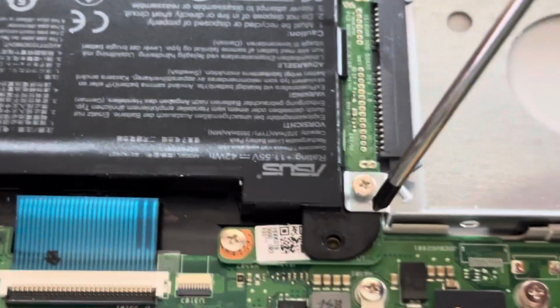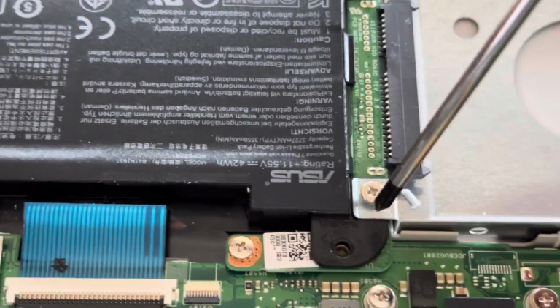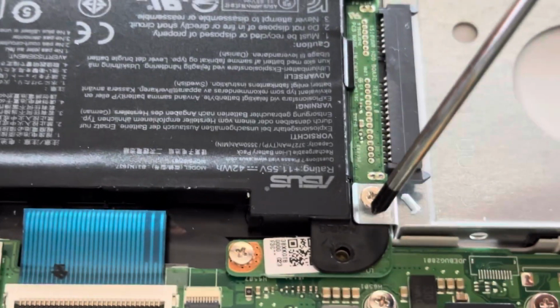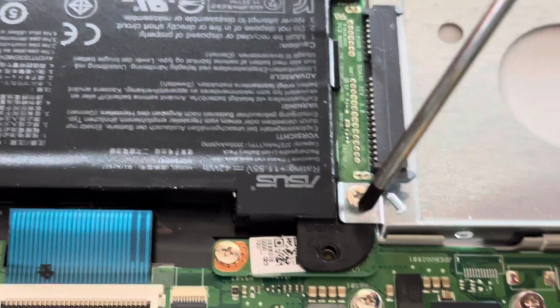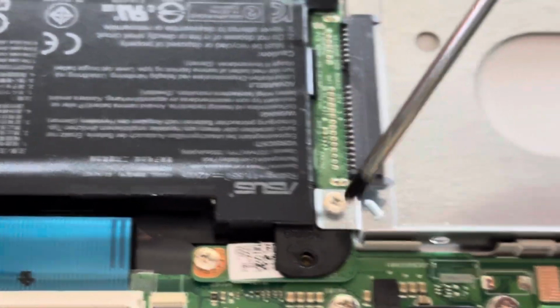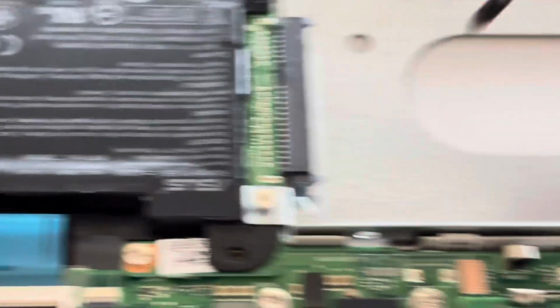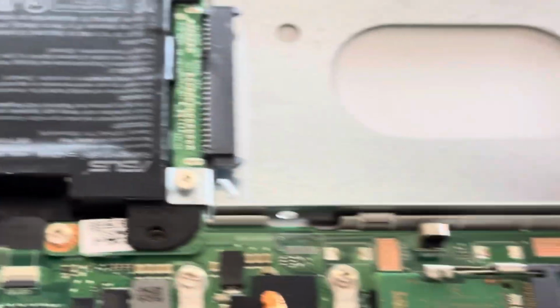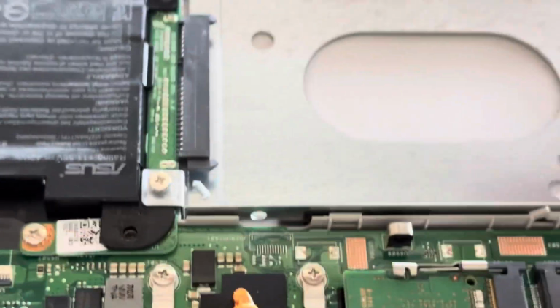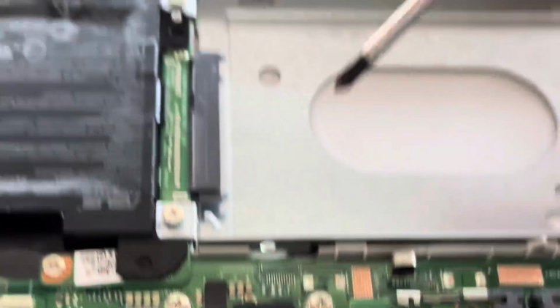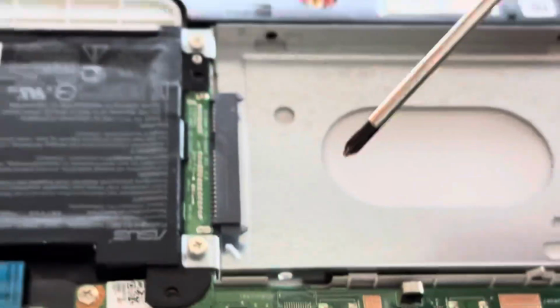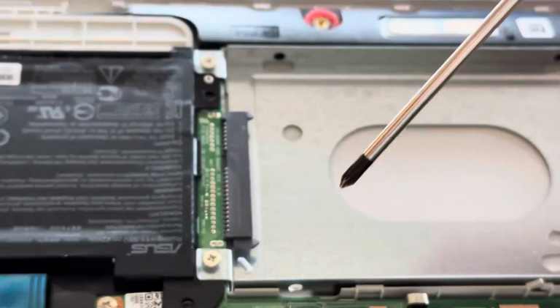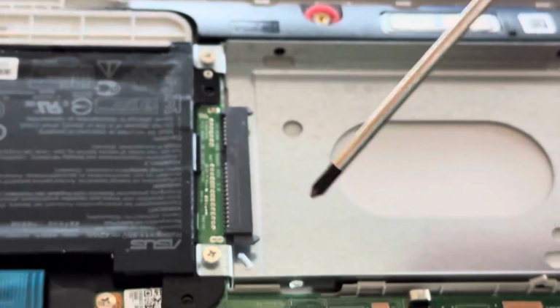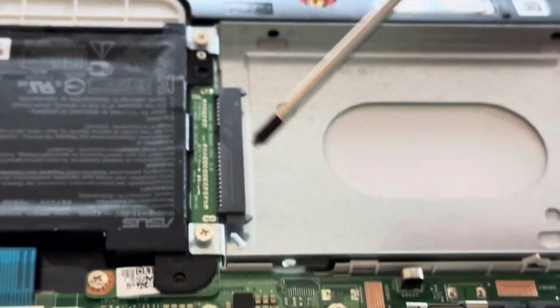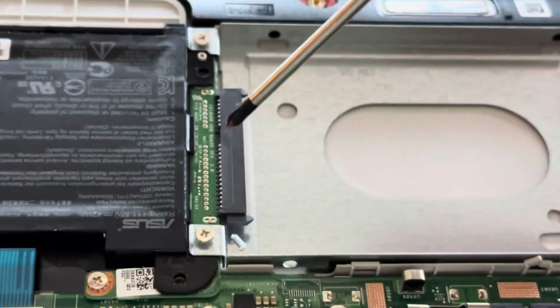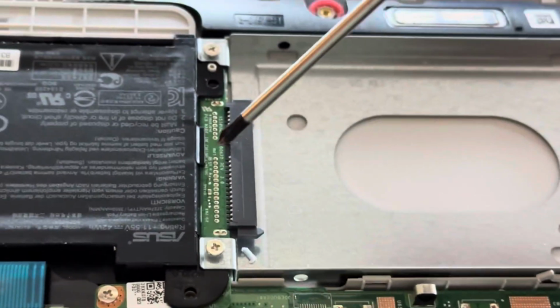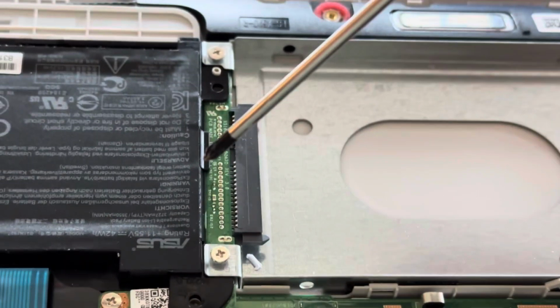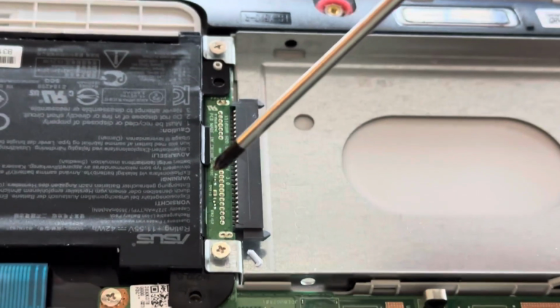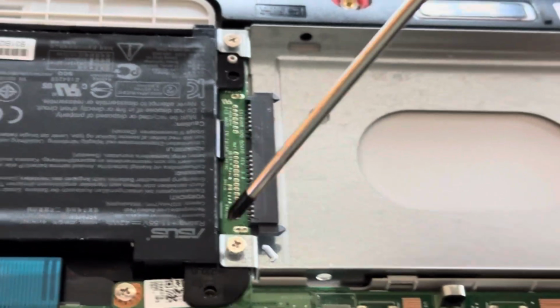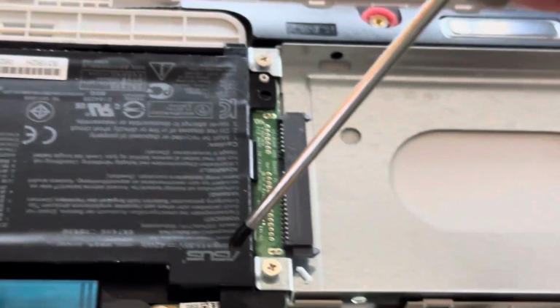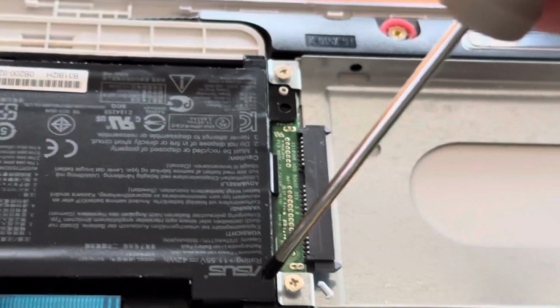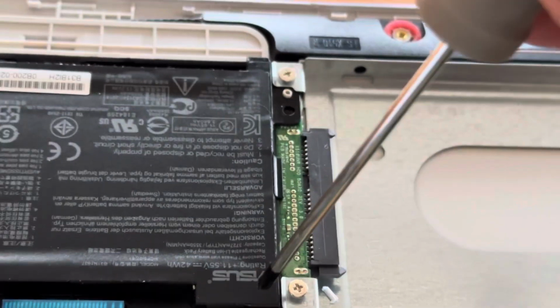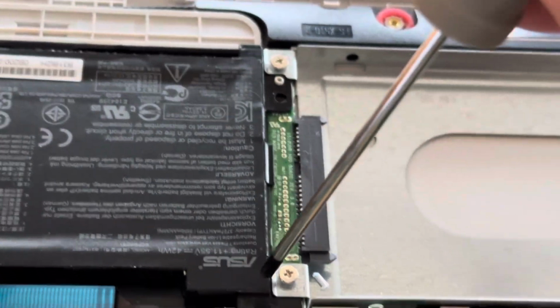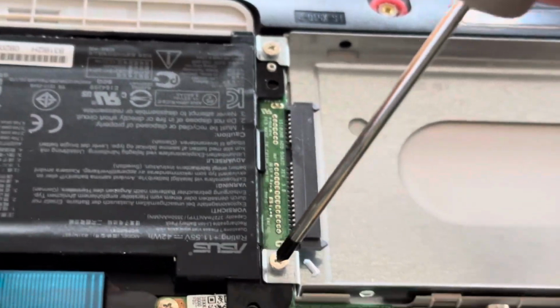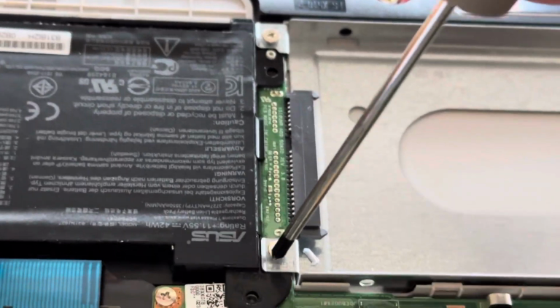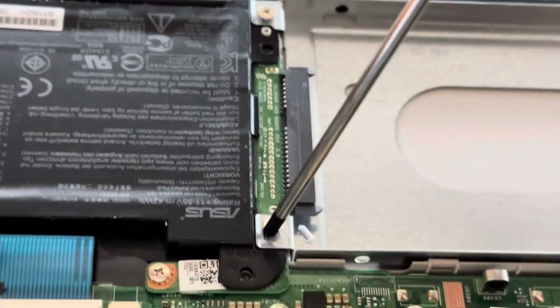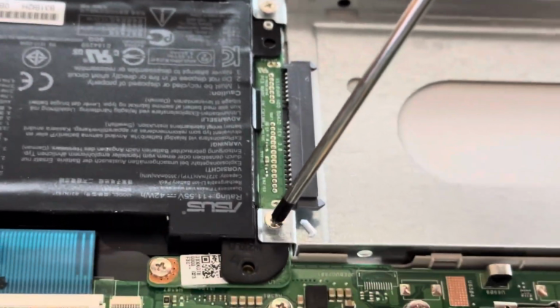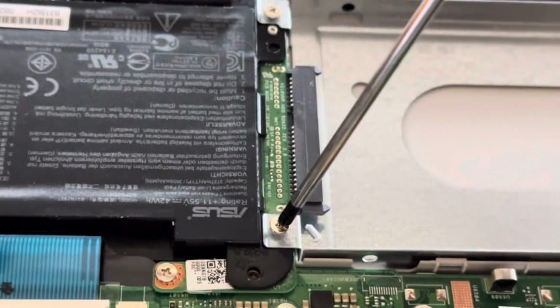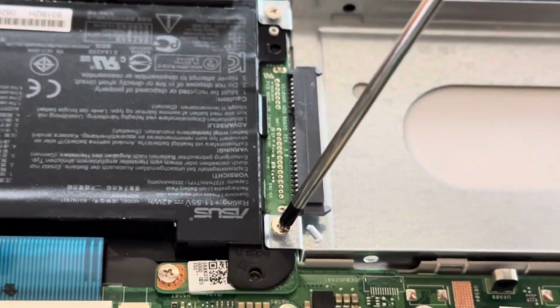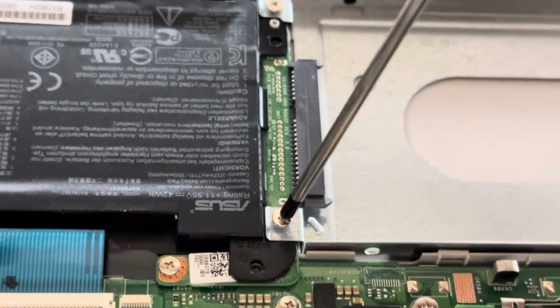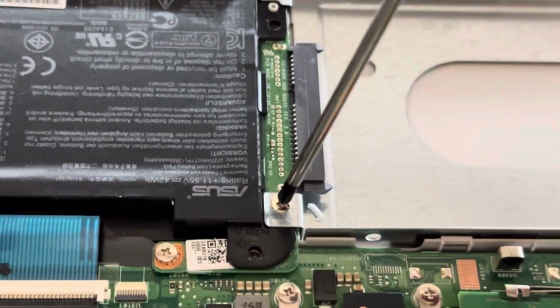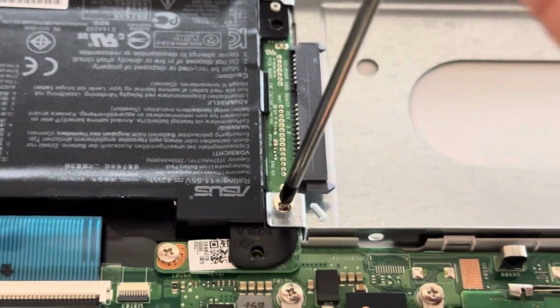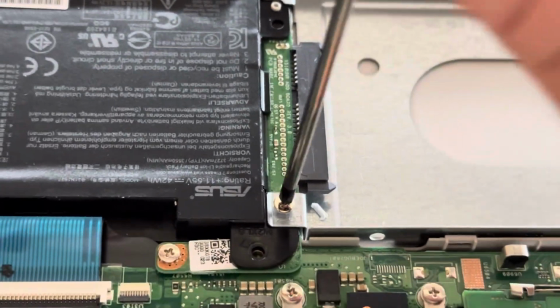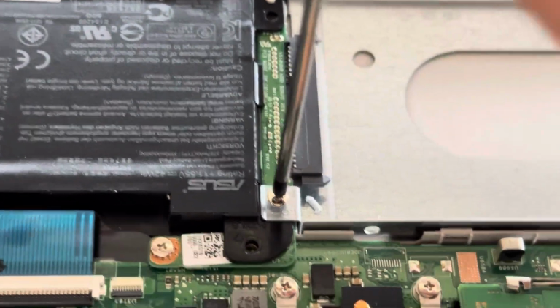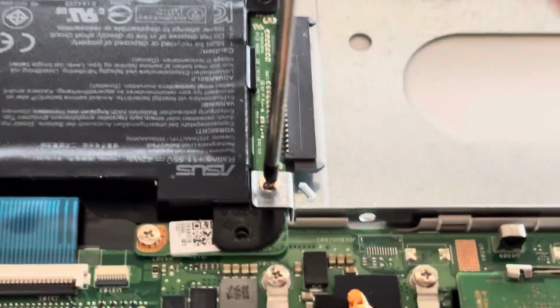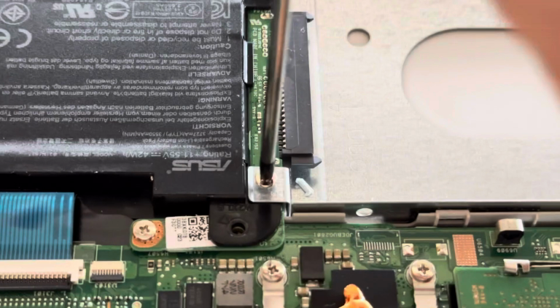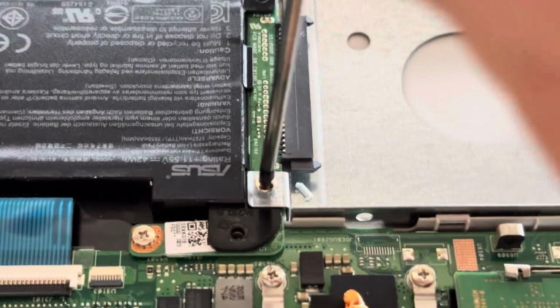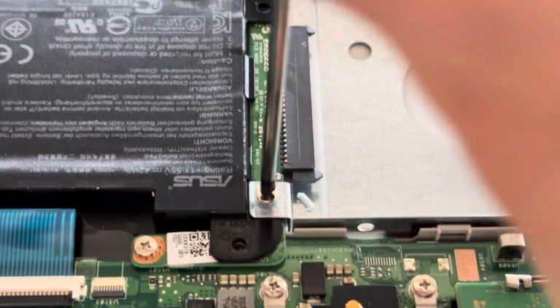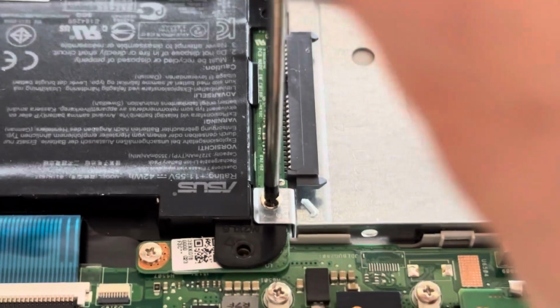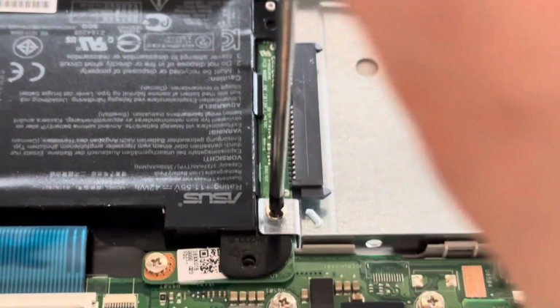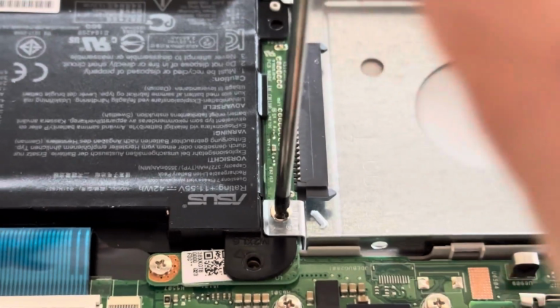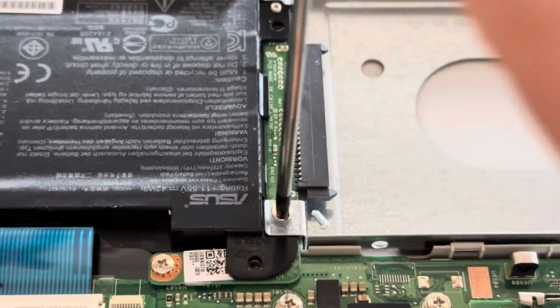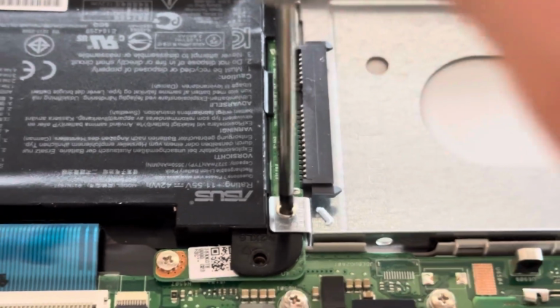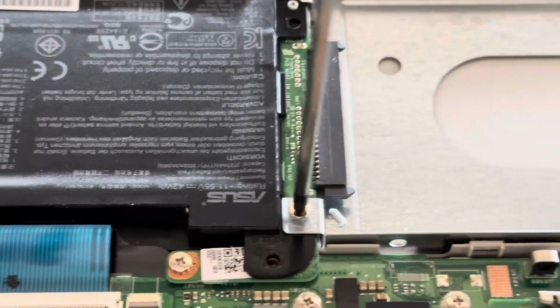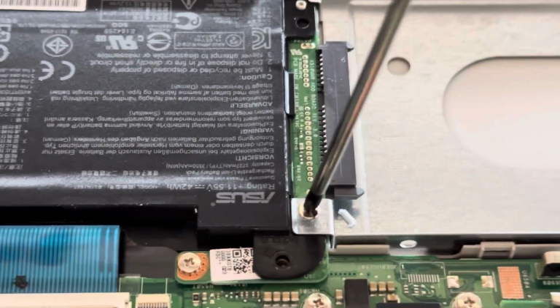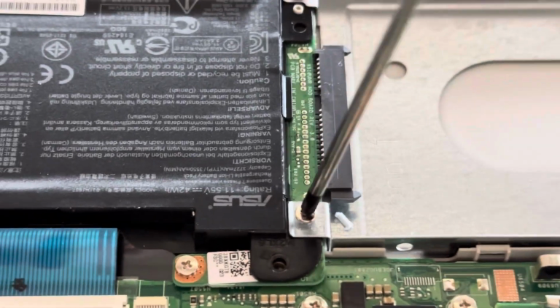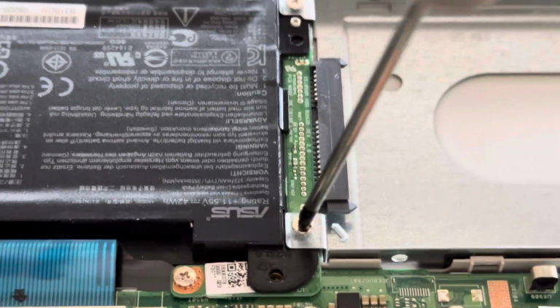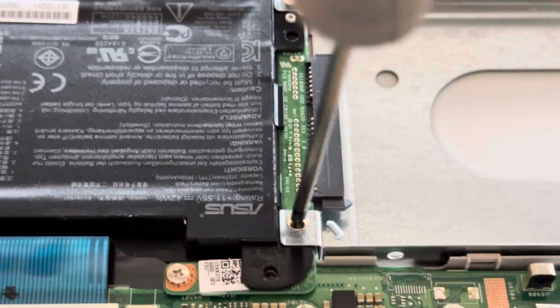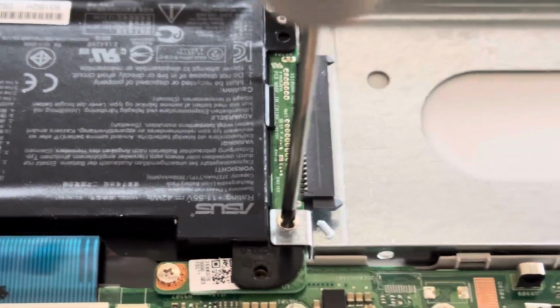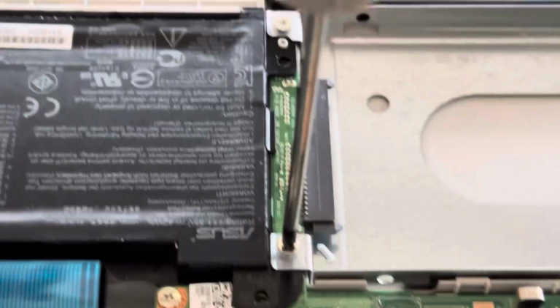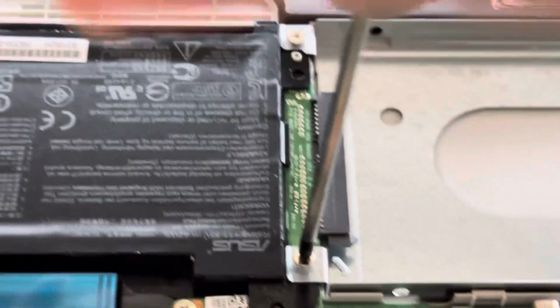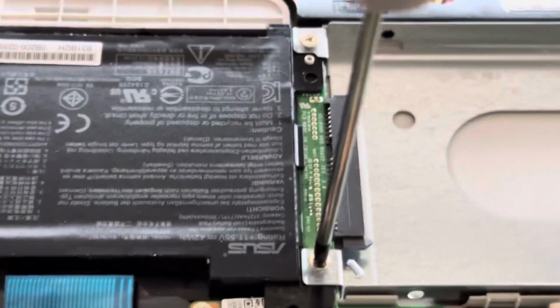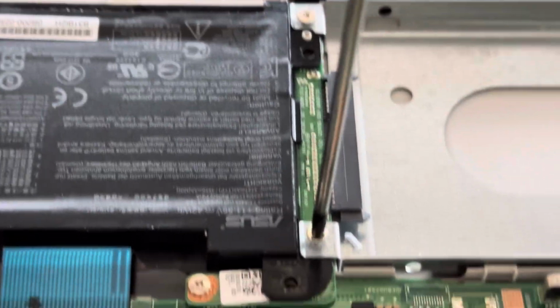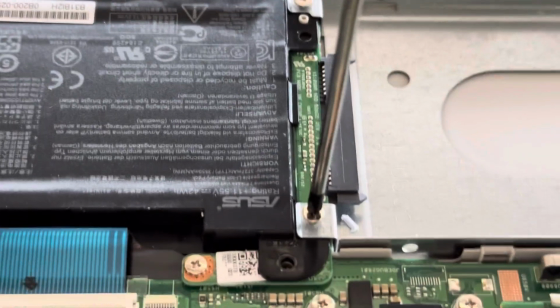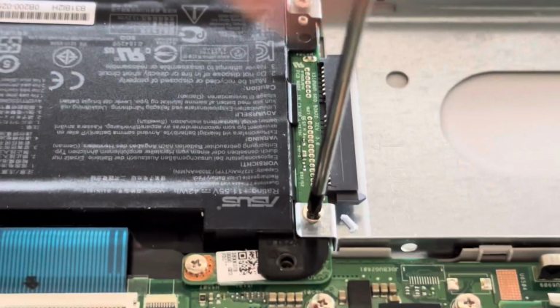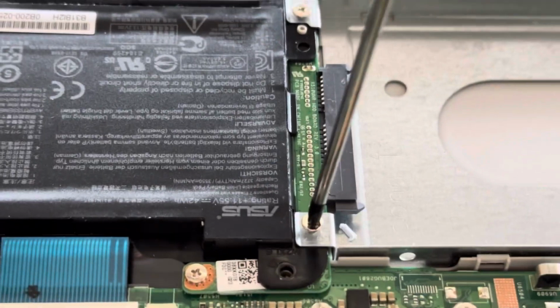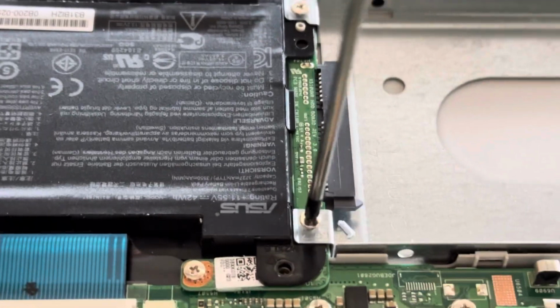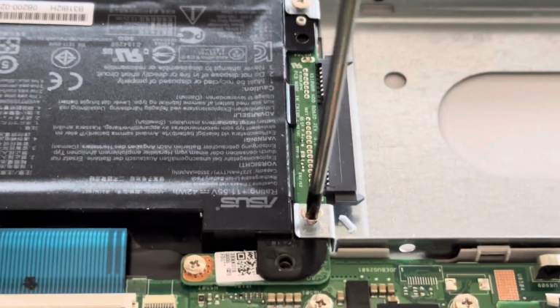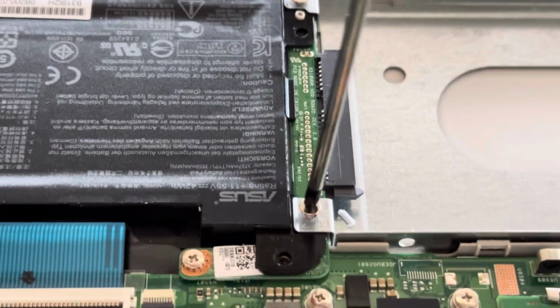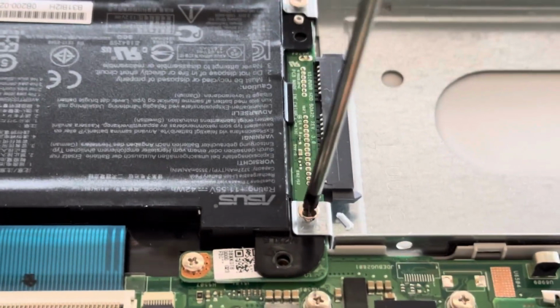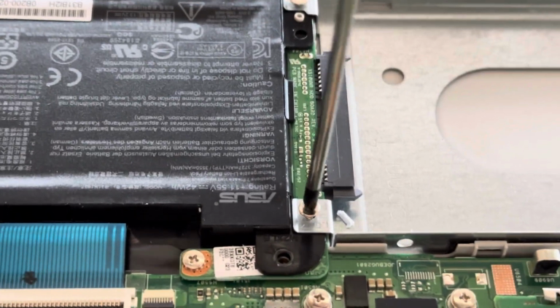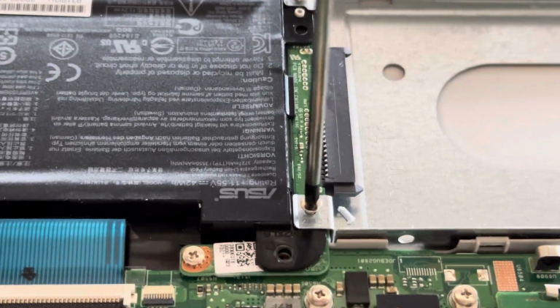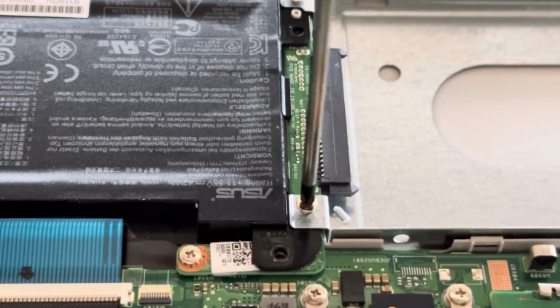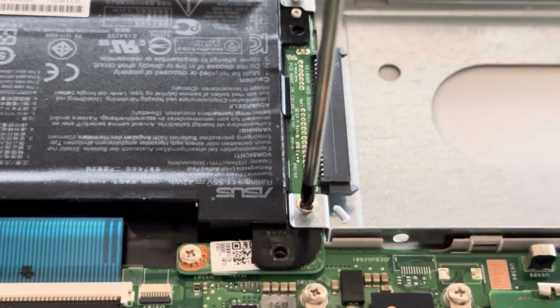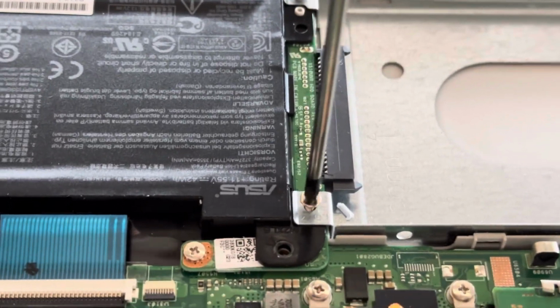Obviously if the hard drive is fitted you have to take the hard drive out first. This computer does not have the hard drive fitted.